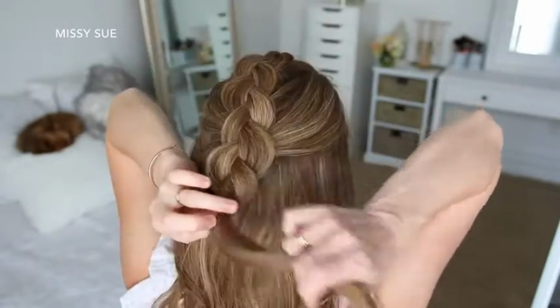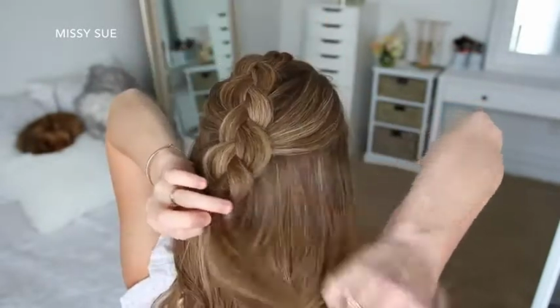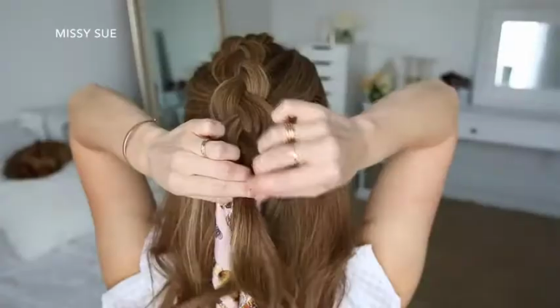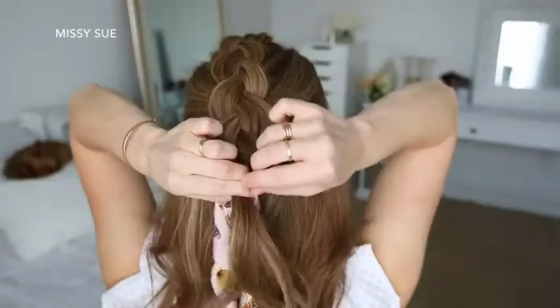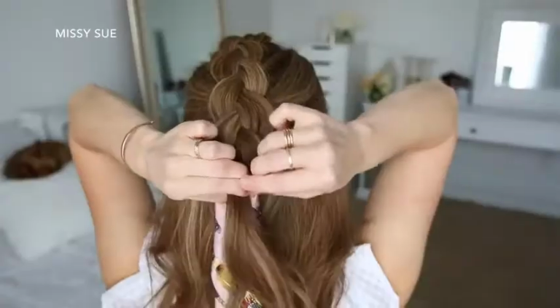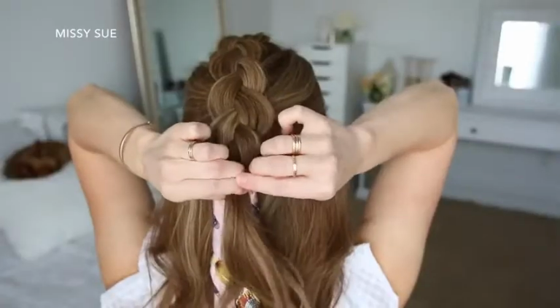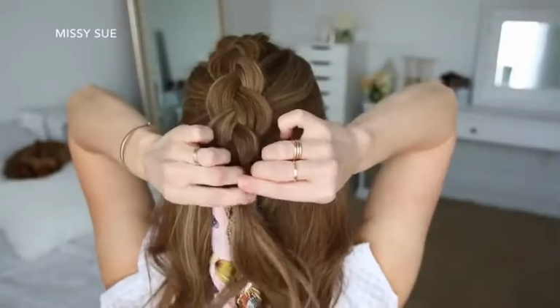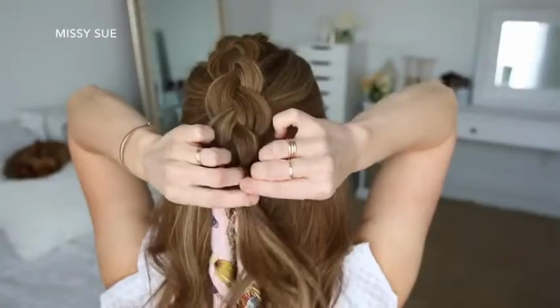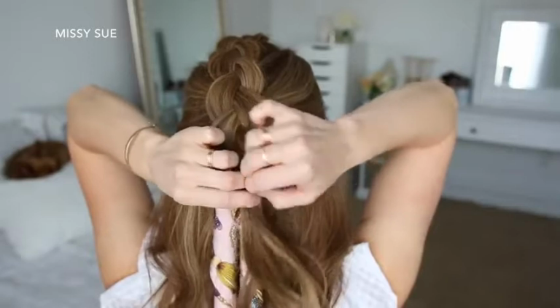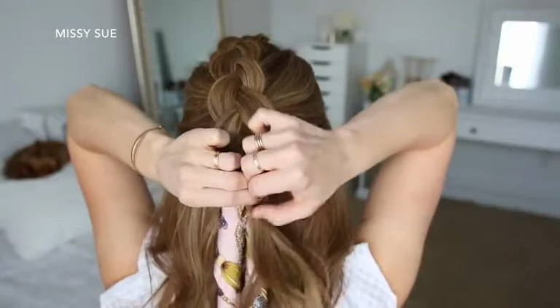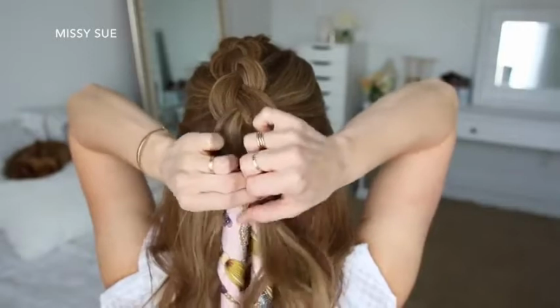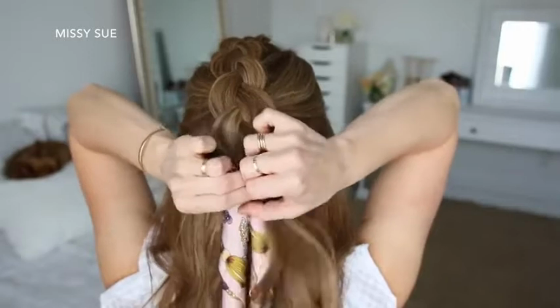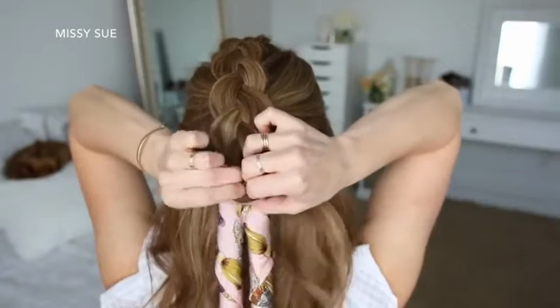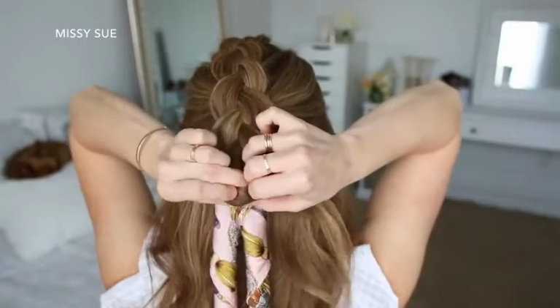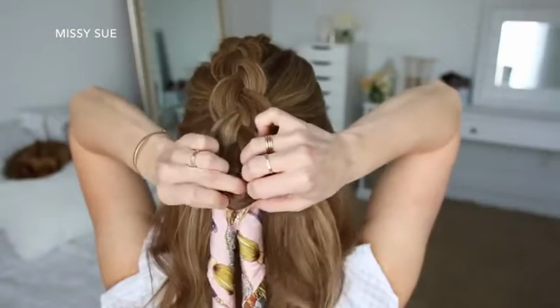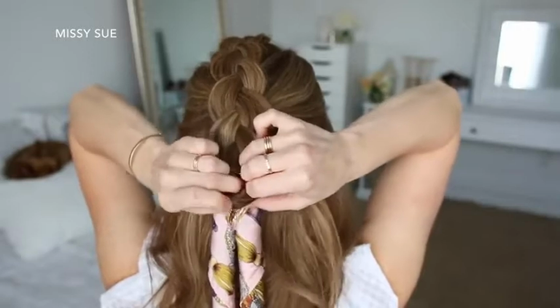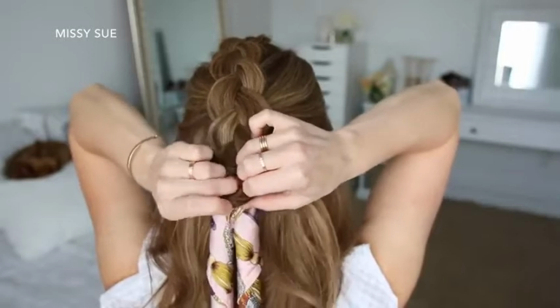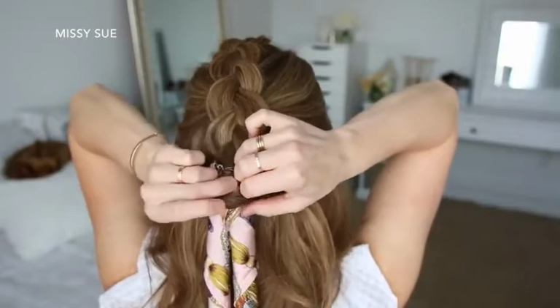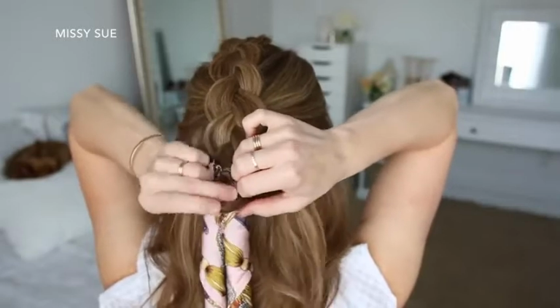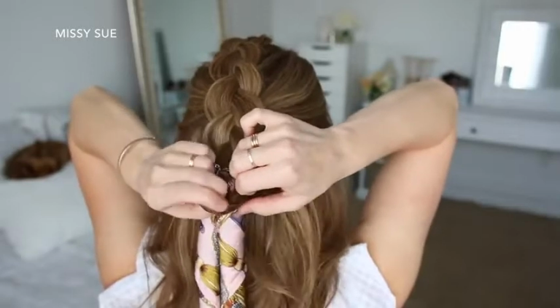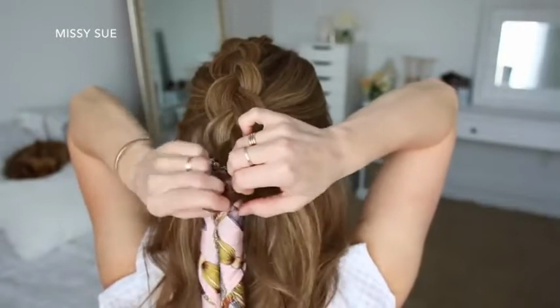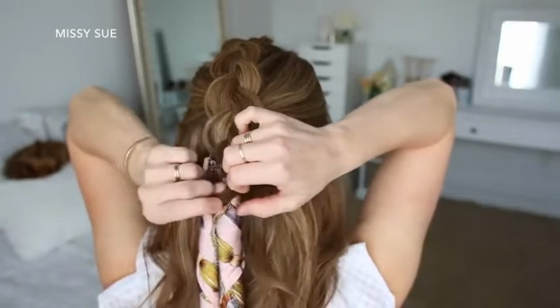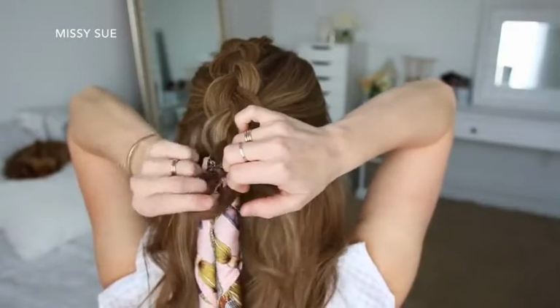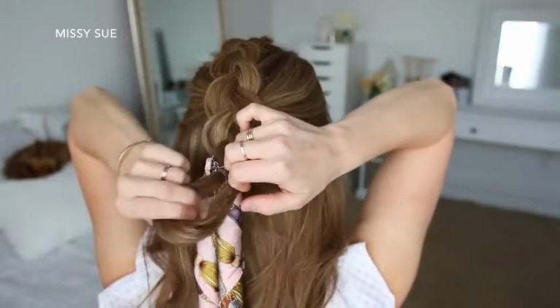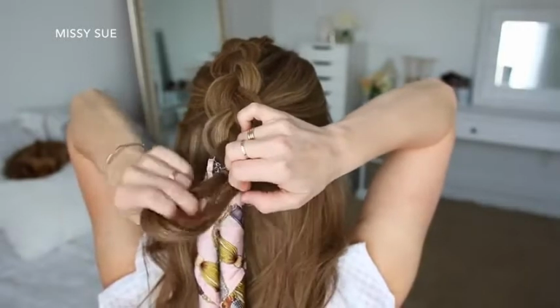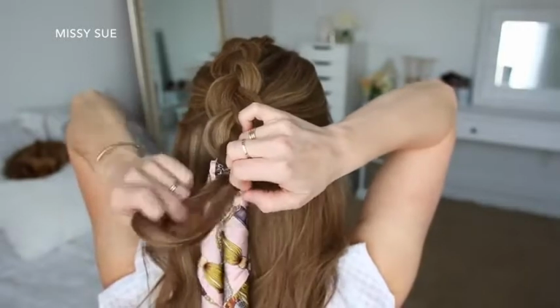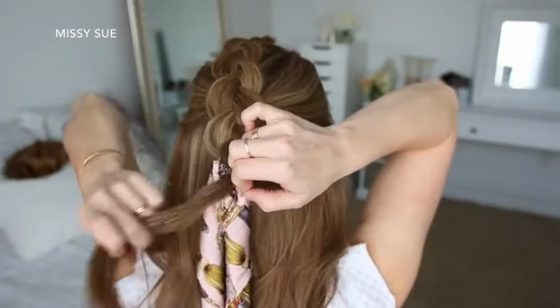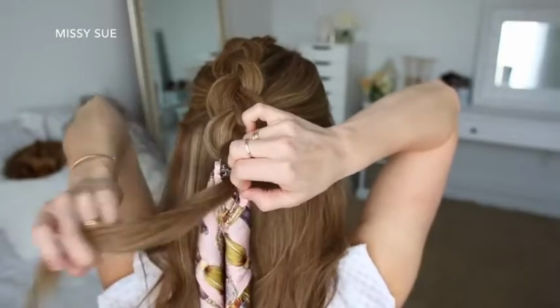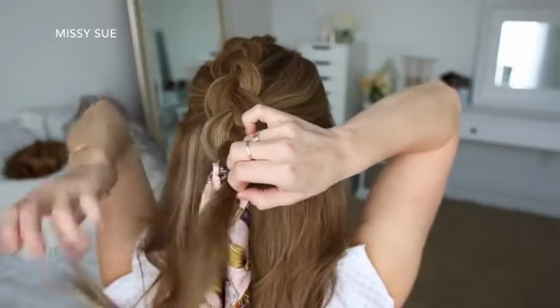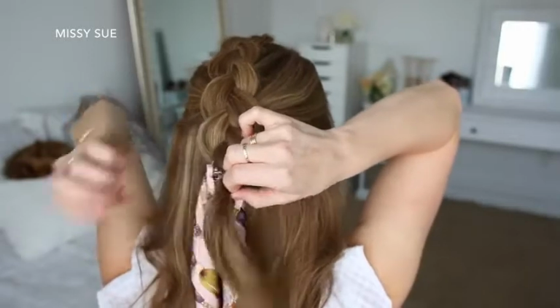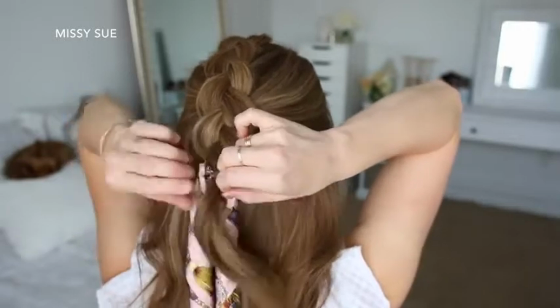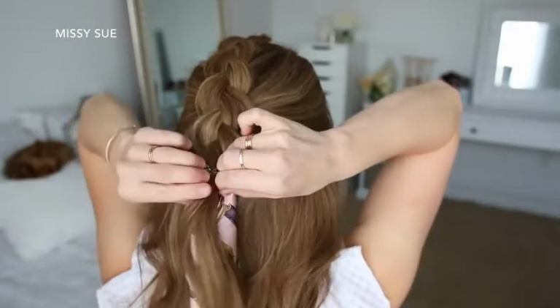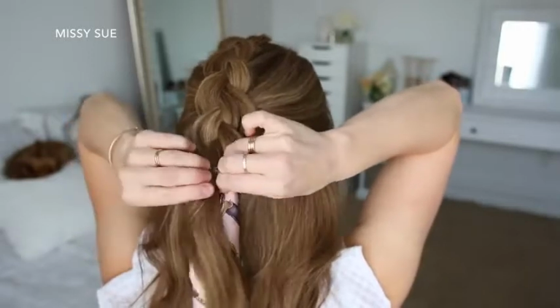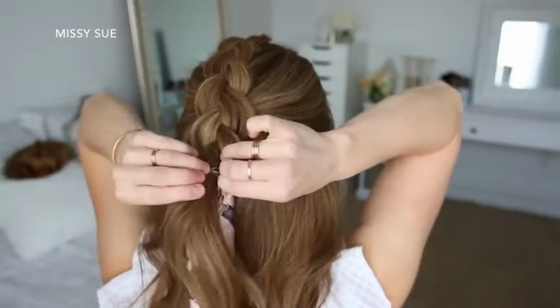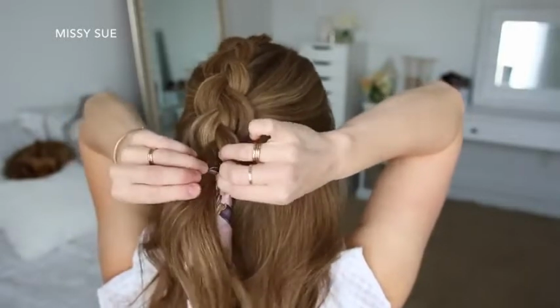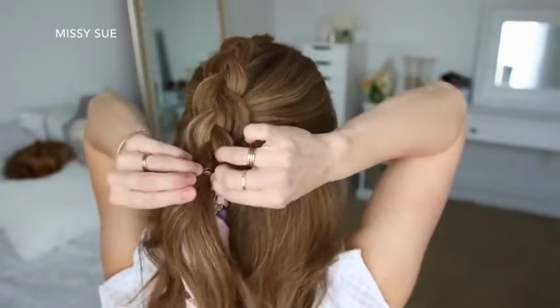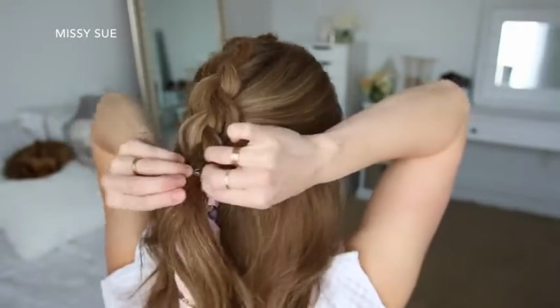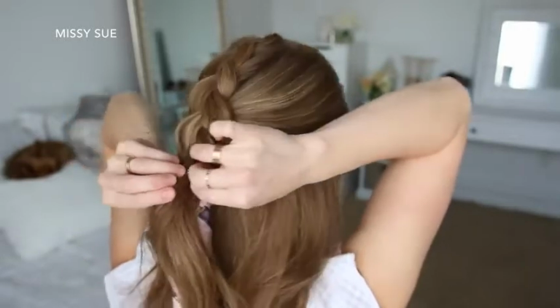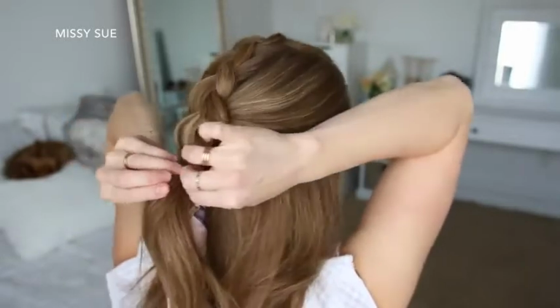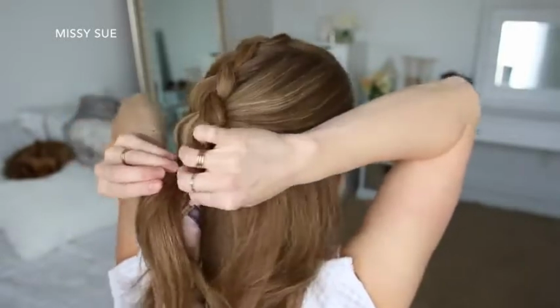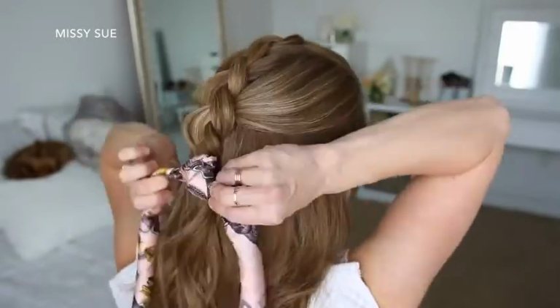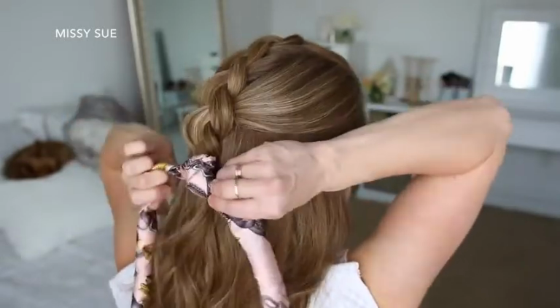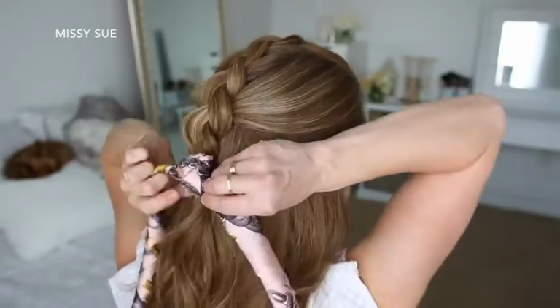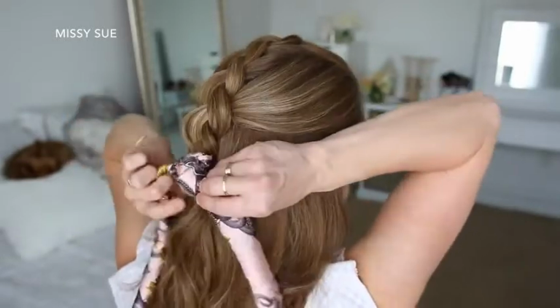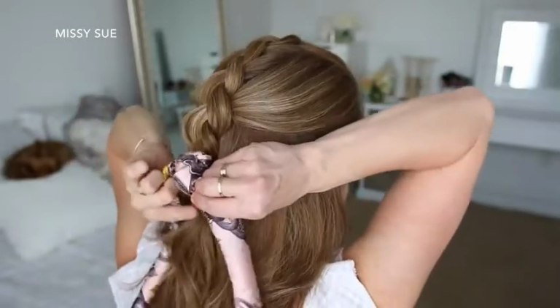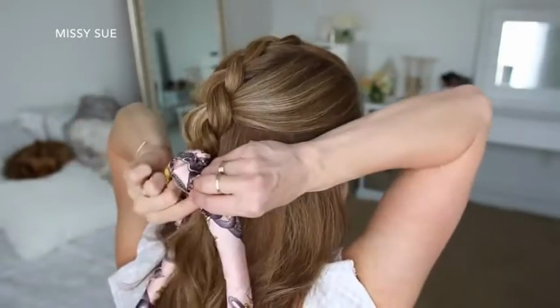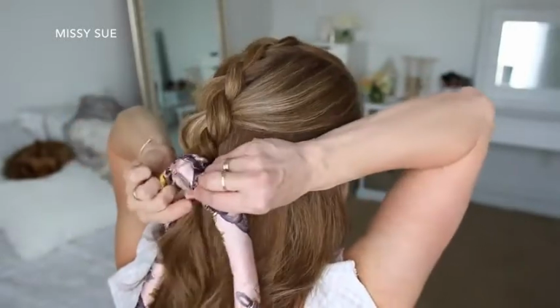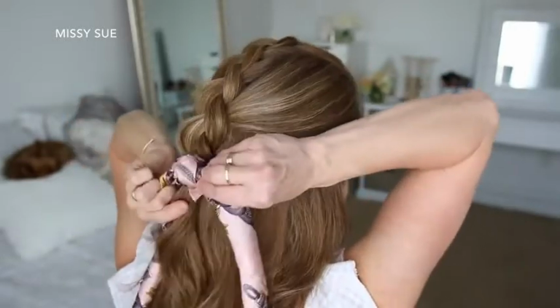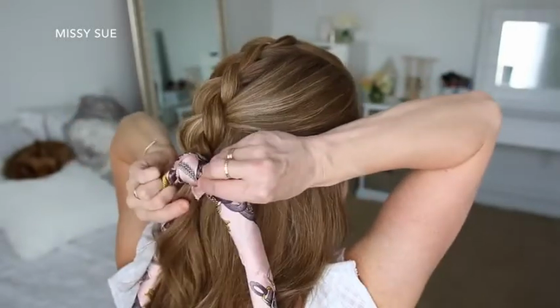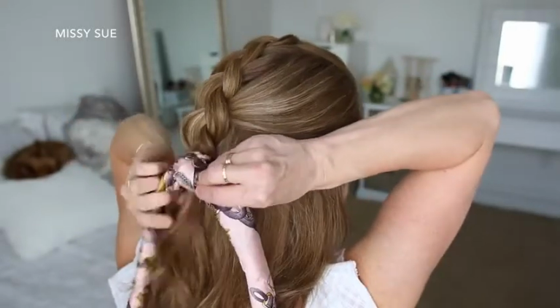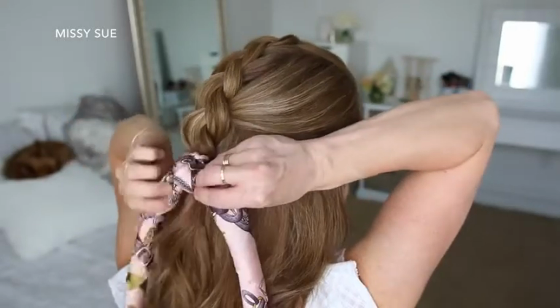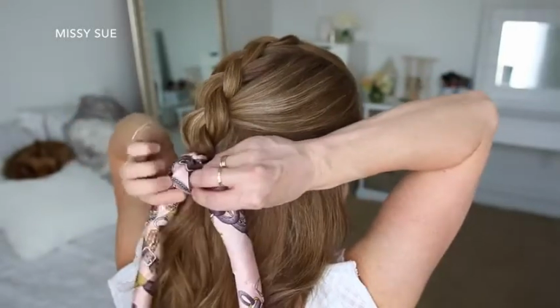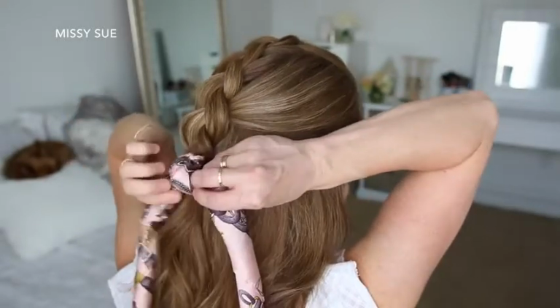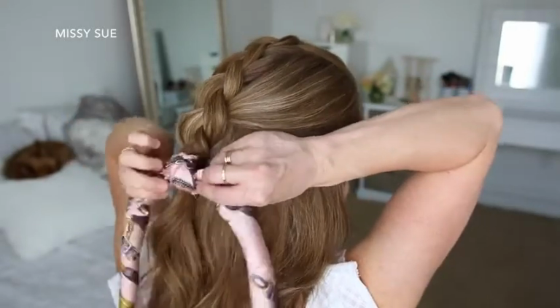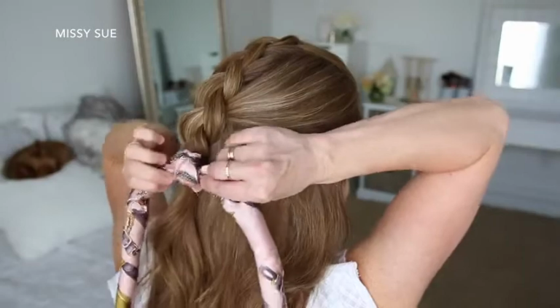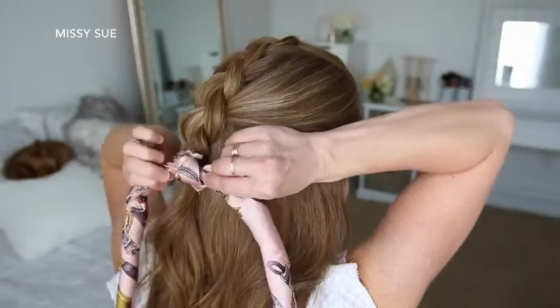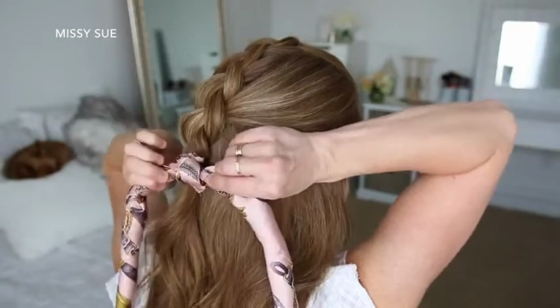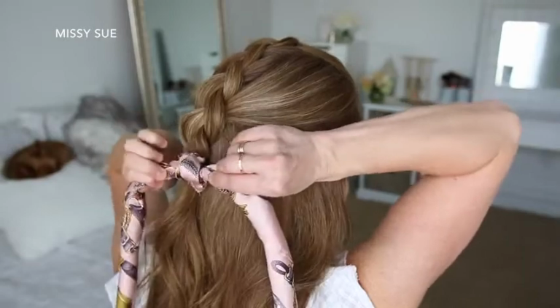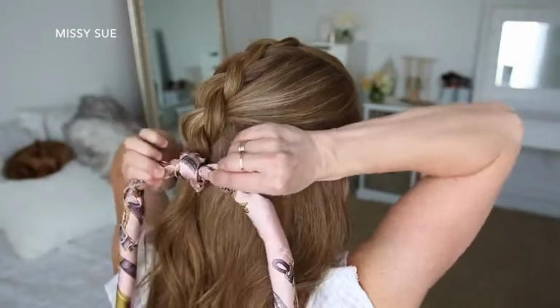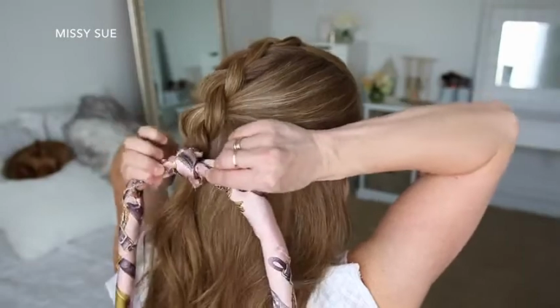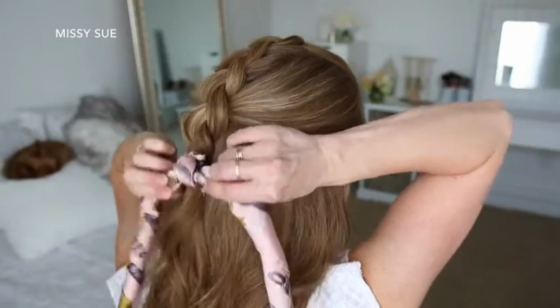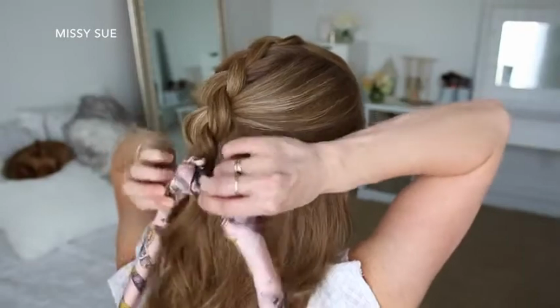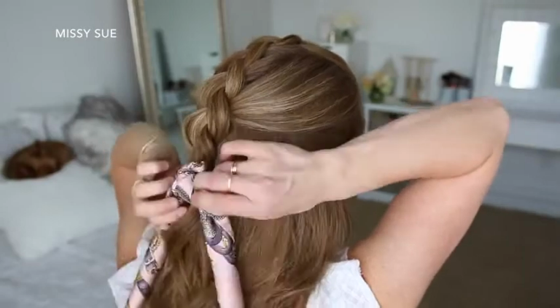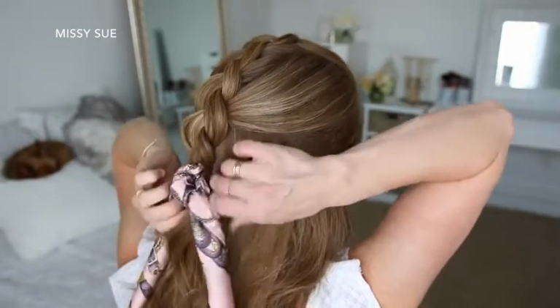Then I'm going to take my hair scarf — with an elastic band already wrapped over the middle of the scarf — and tie this to the end of the braid, and then tie the hair scarf in a knot.